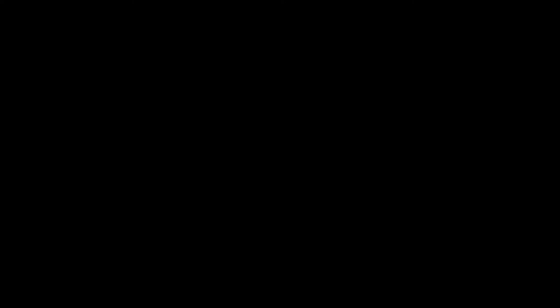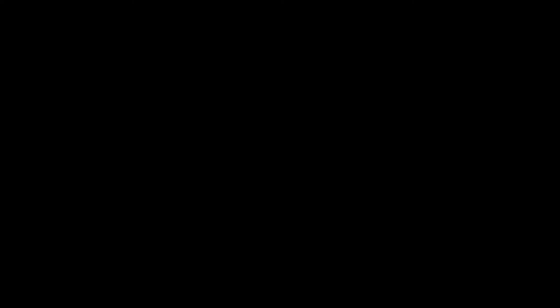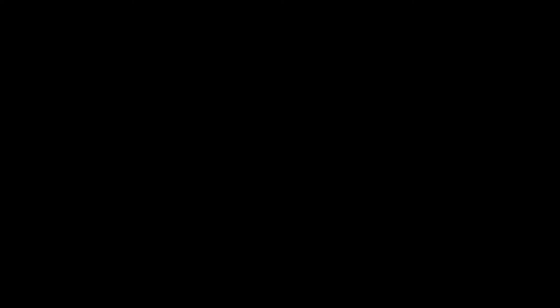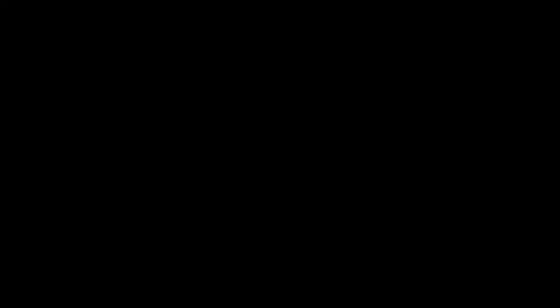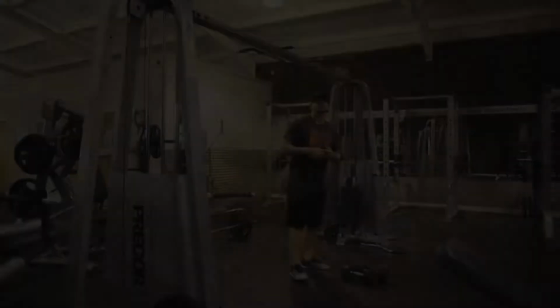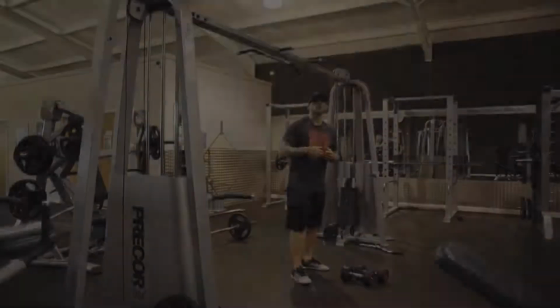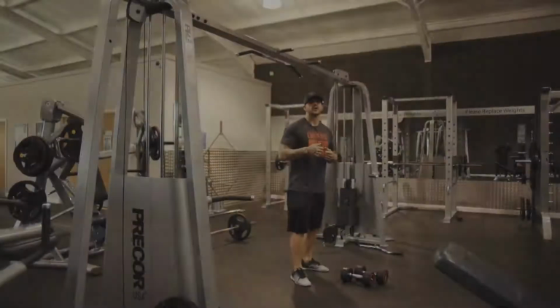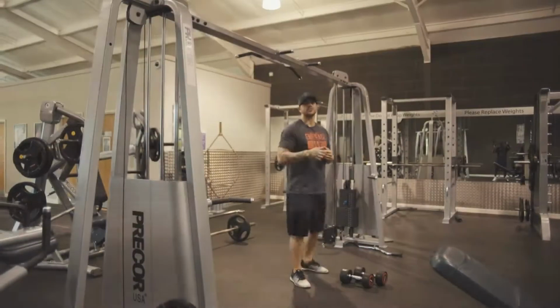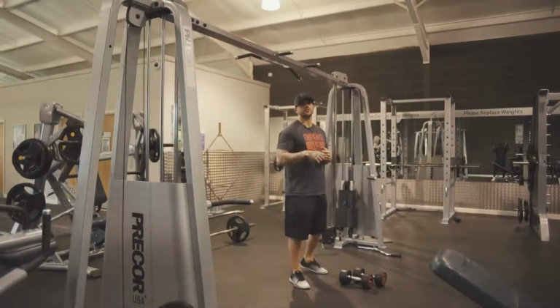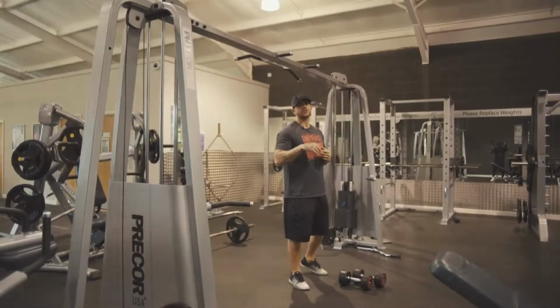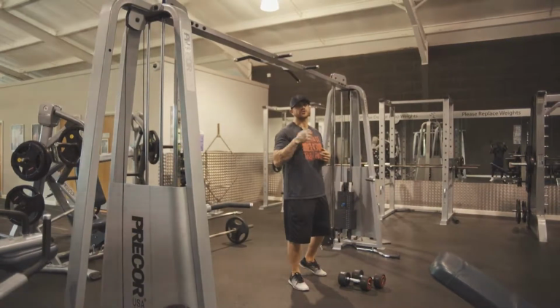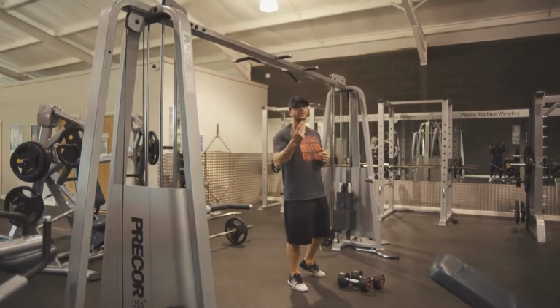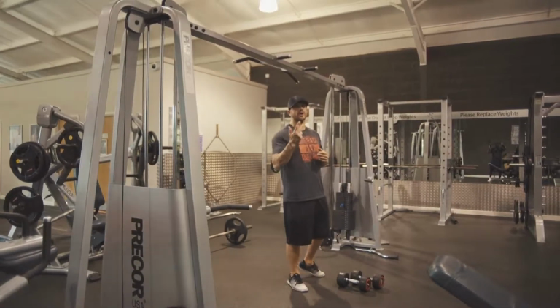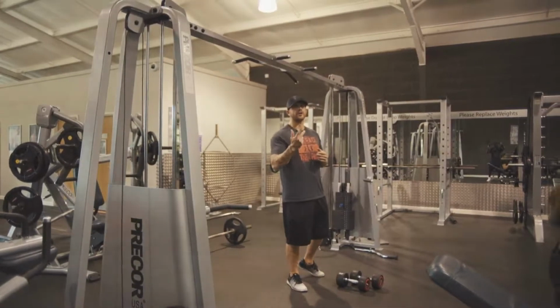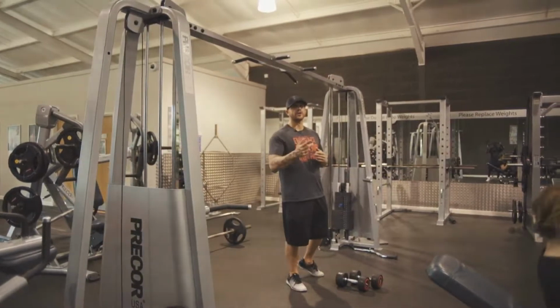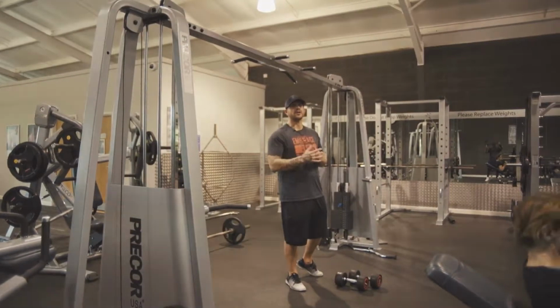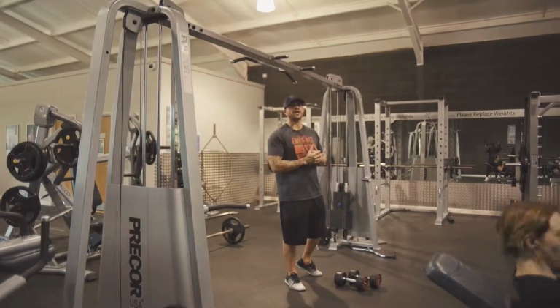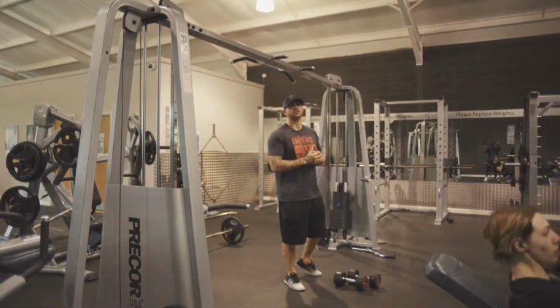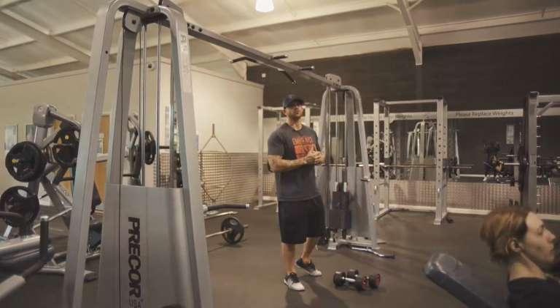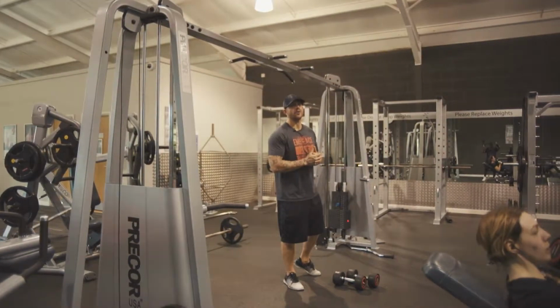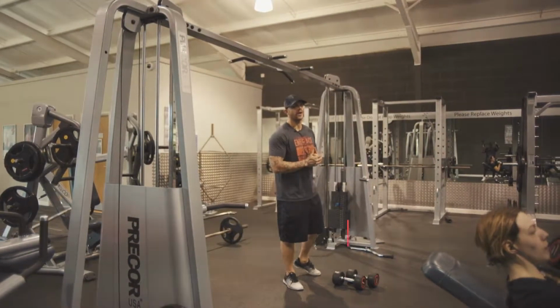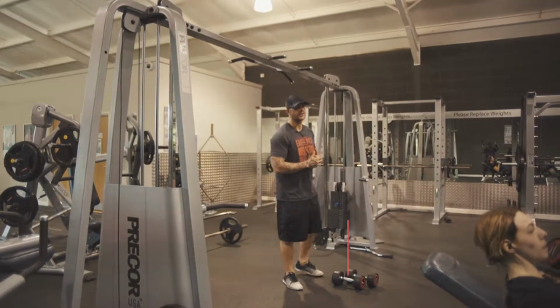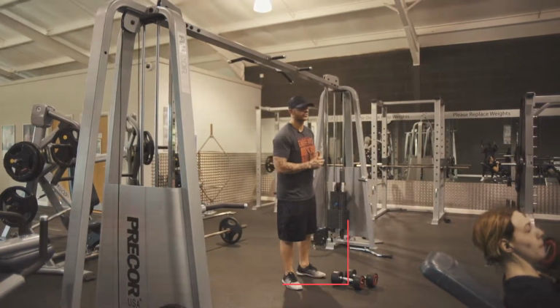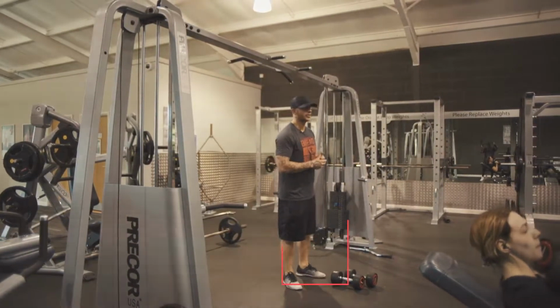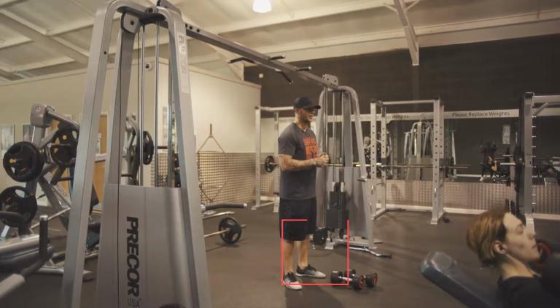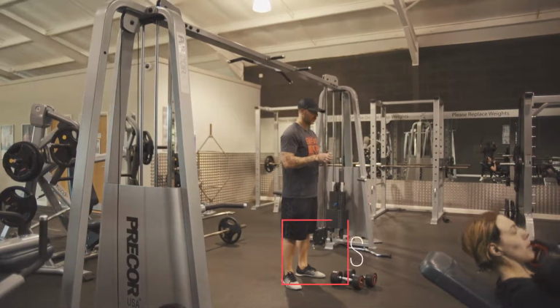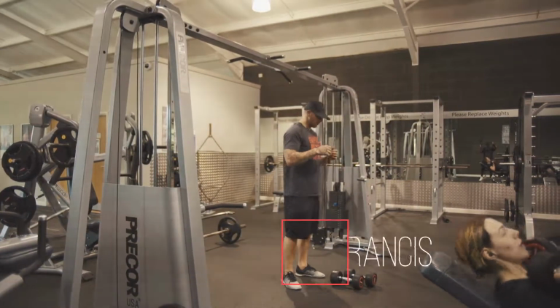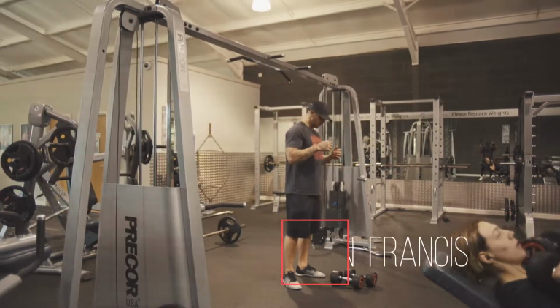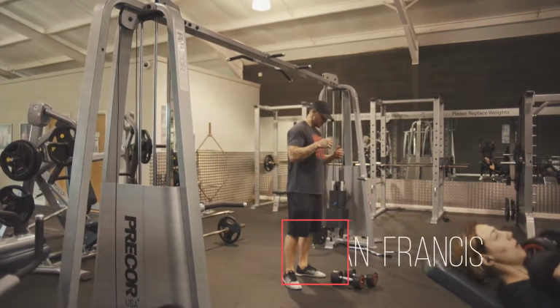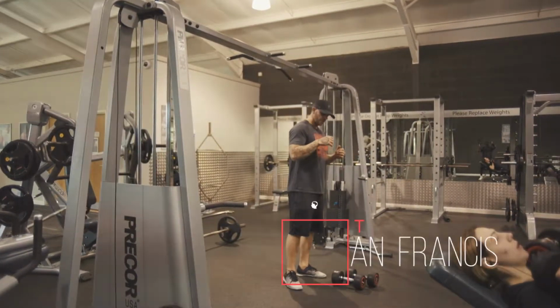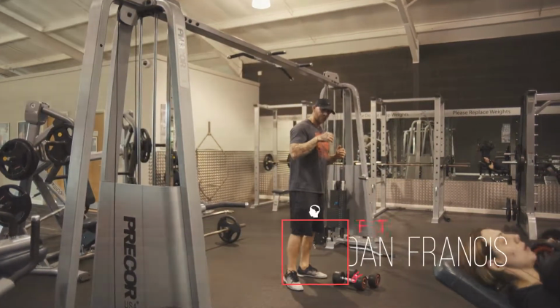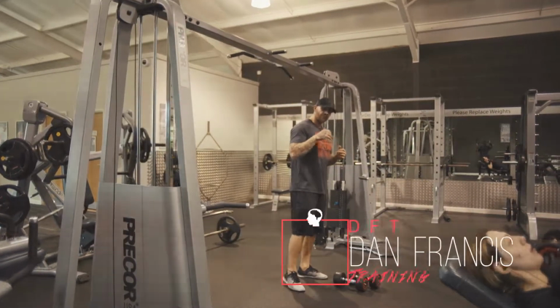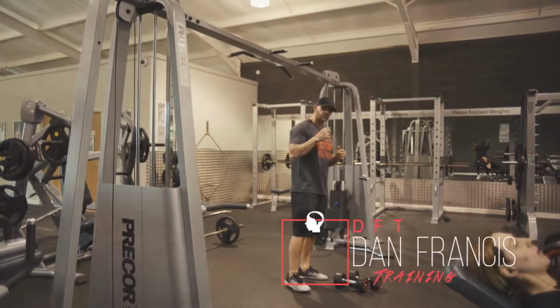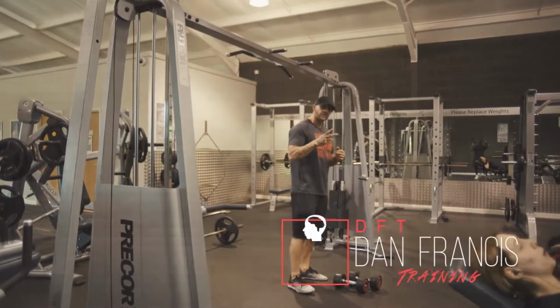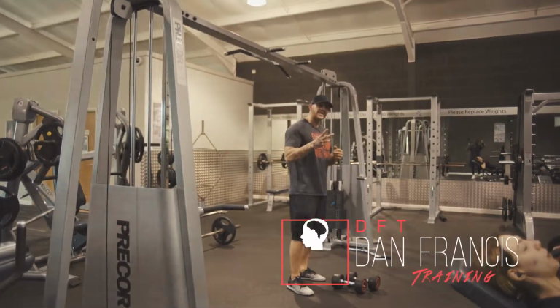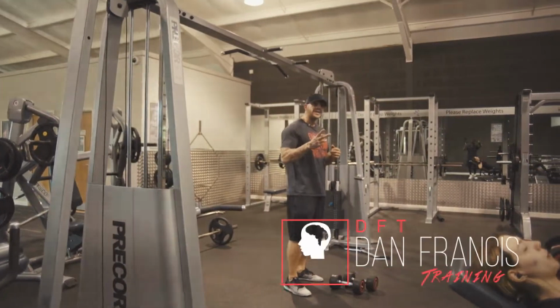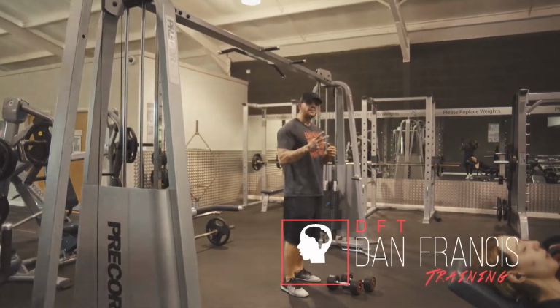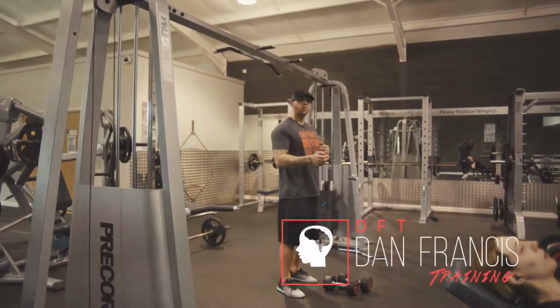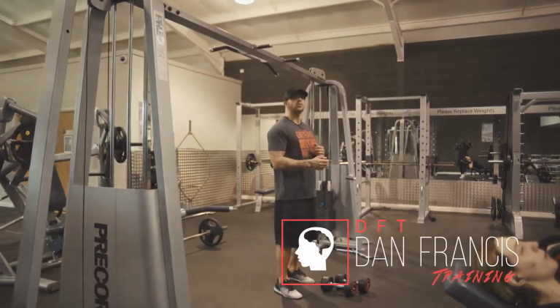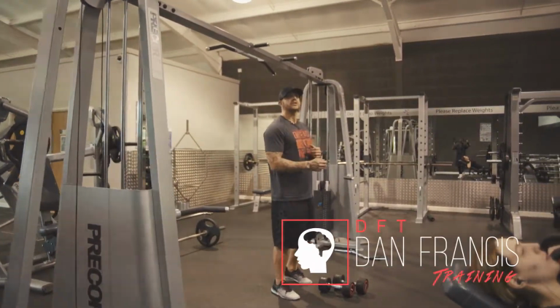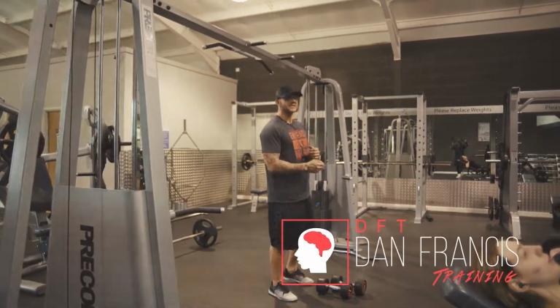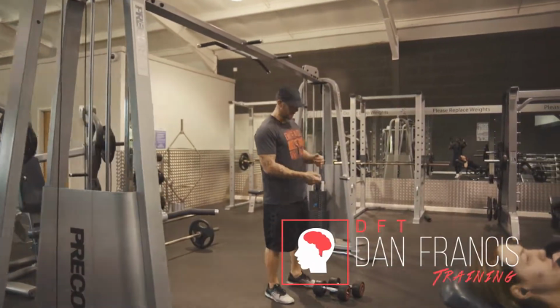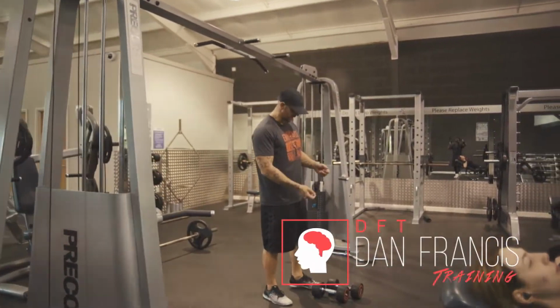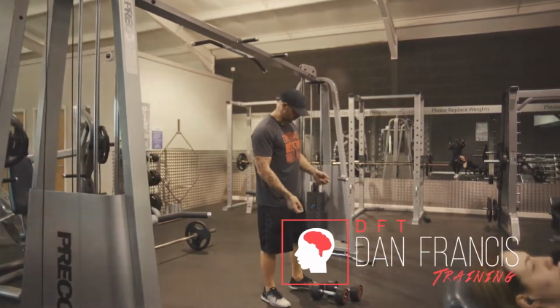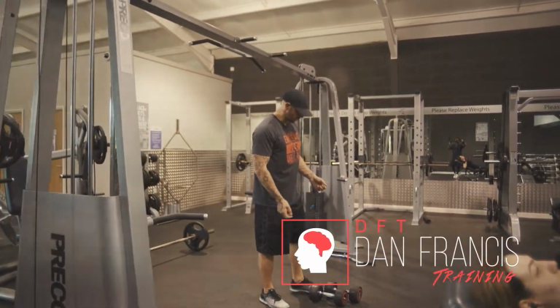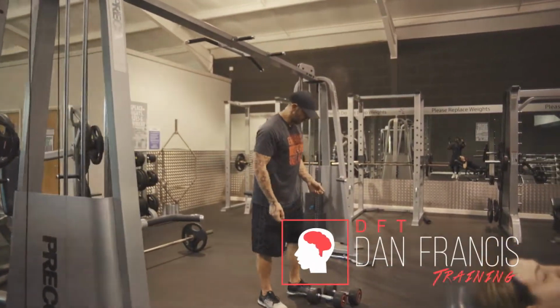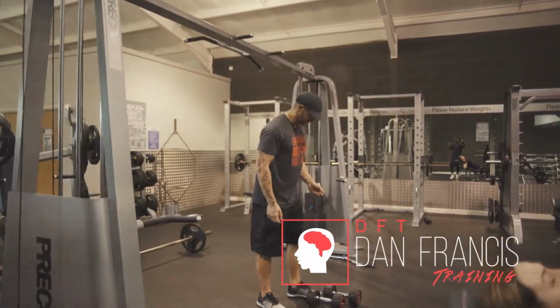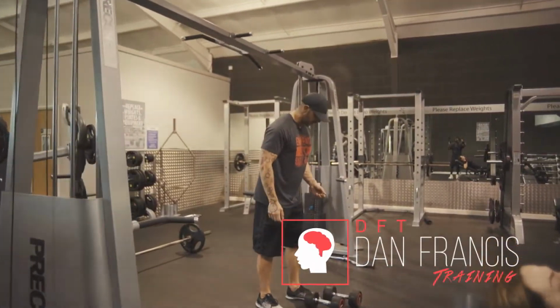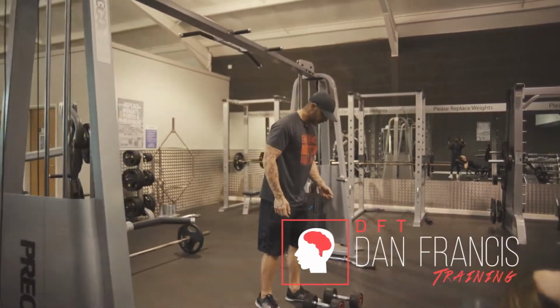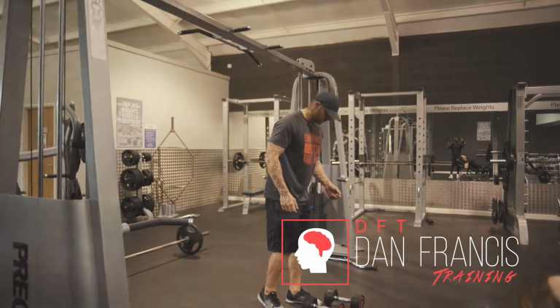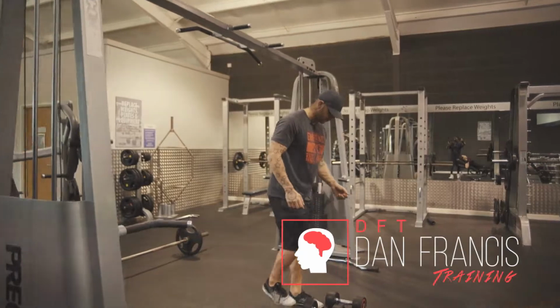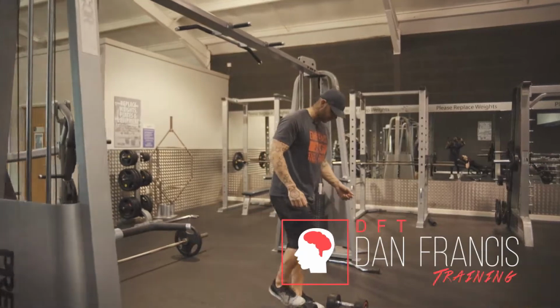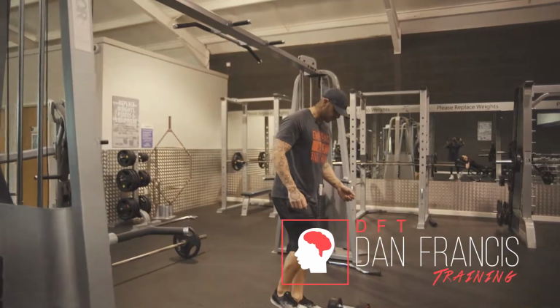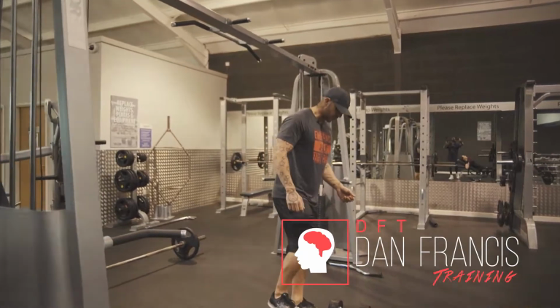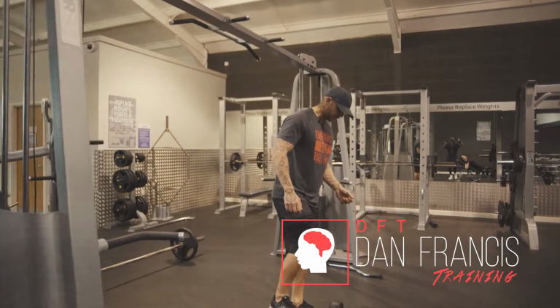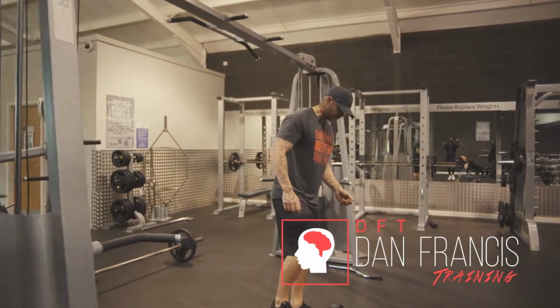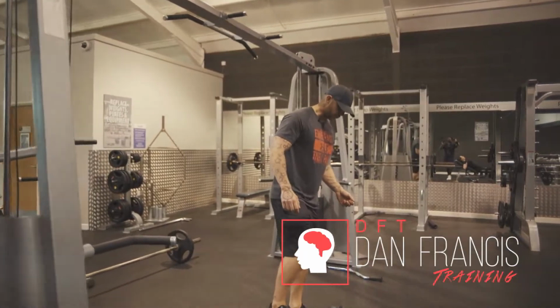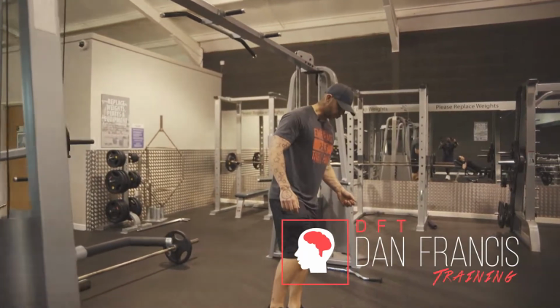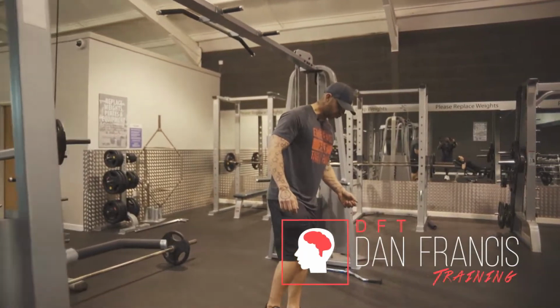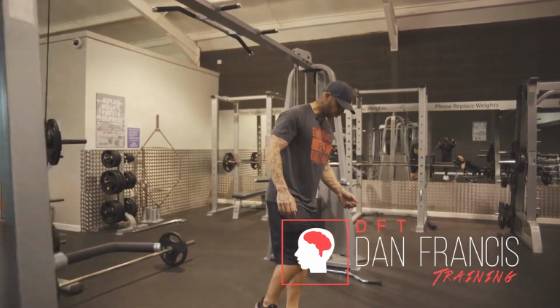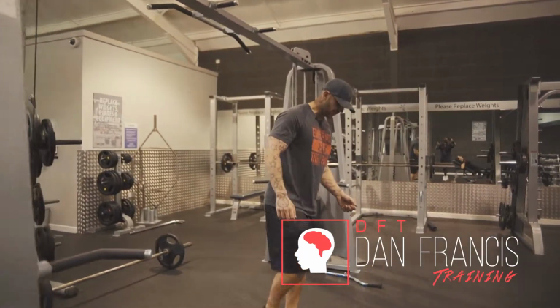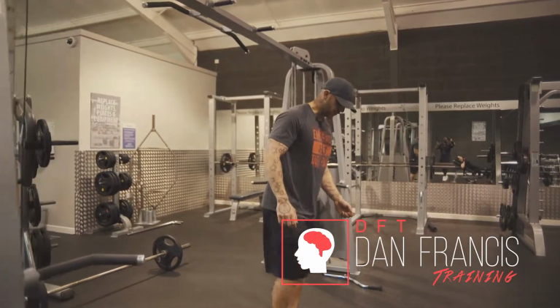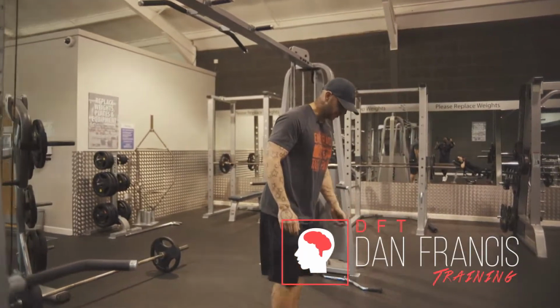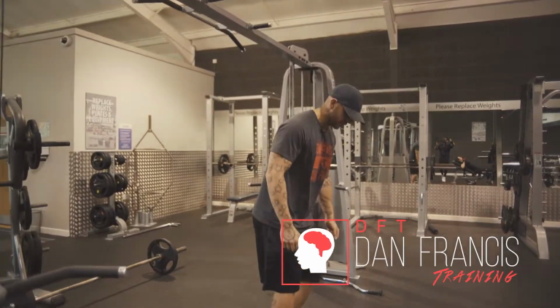I'm just going to be showing you how to do a side lateral raise. There are a few key points here to remember, and I'm going to go through them all with you.